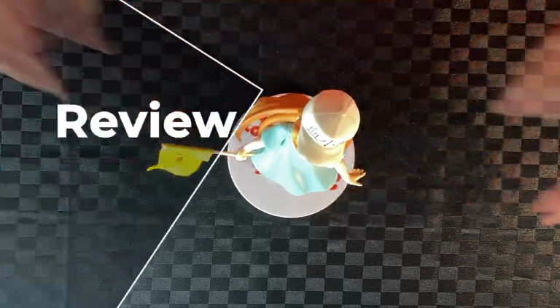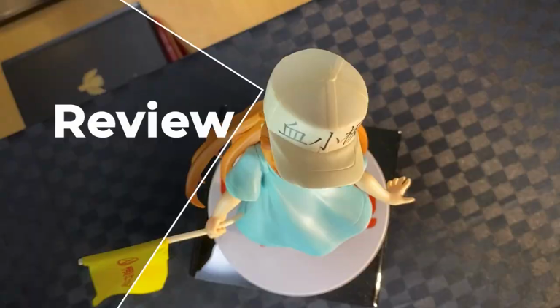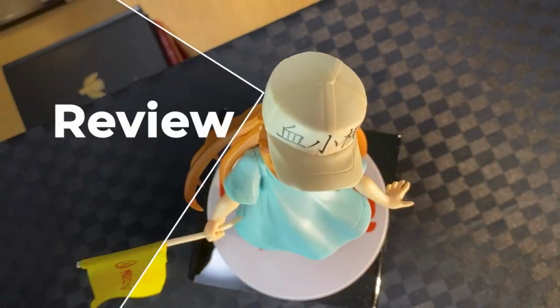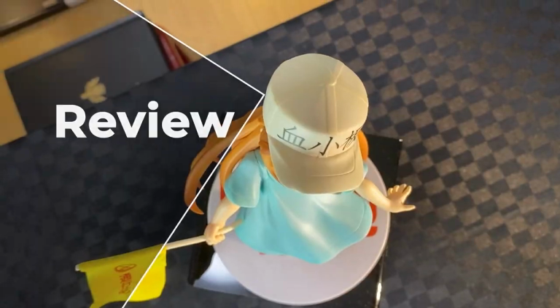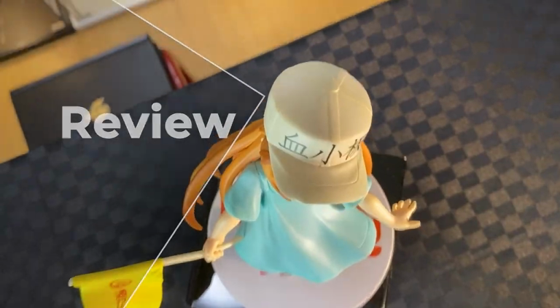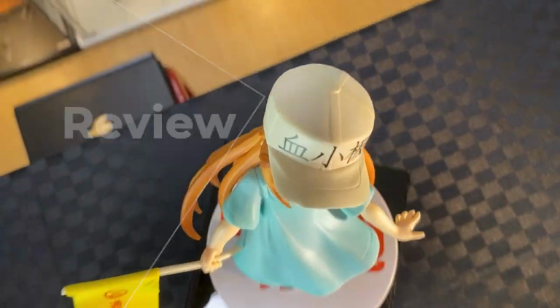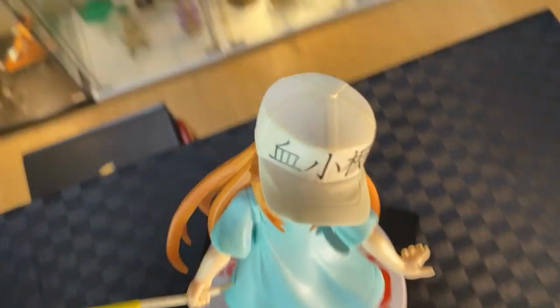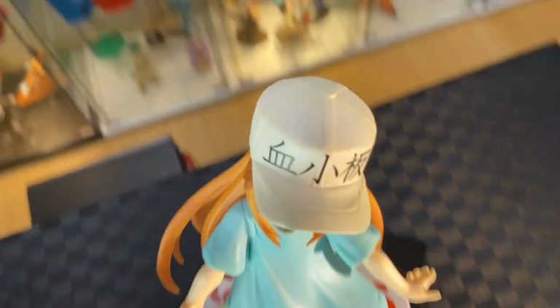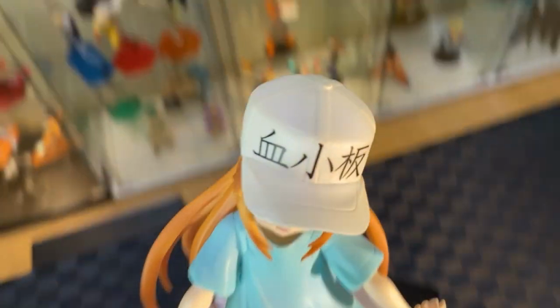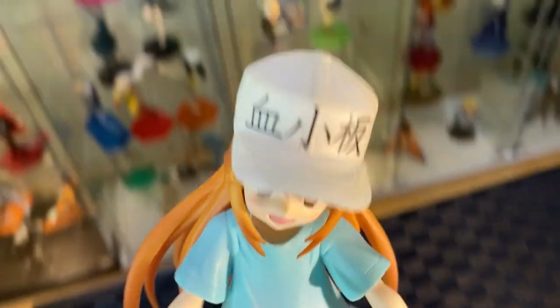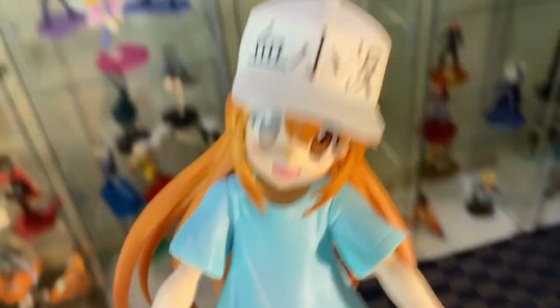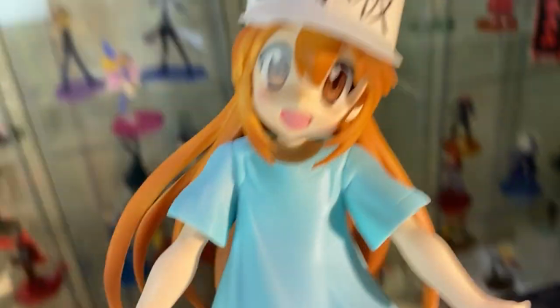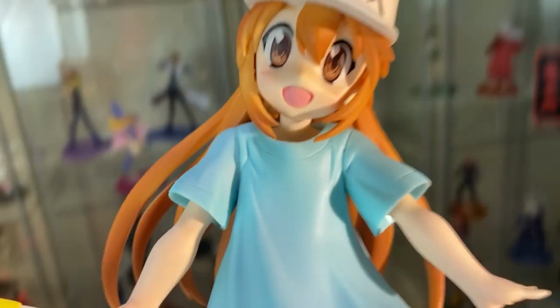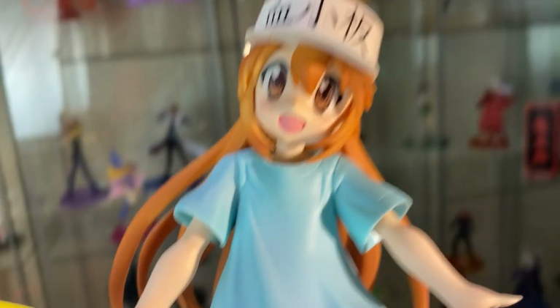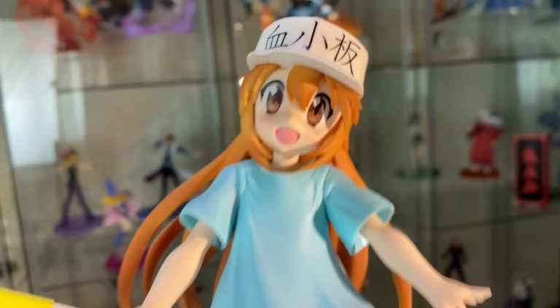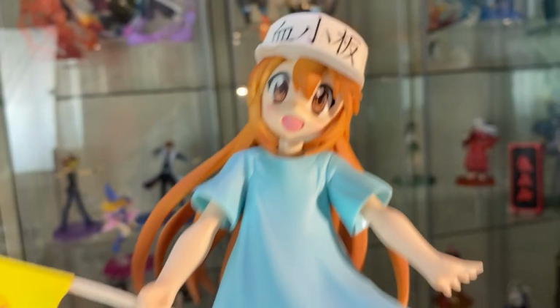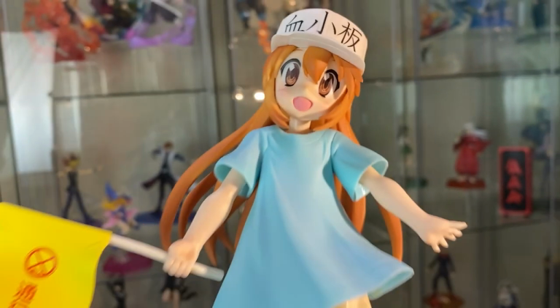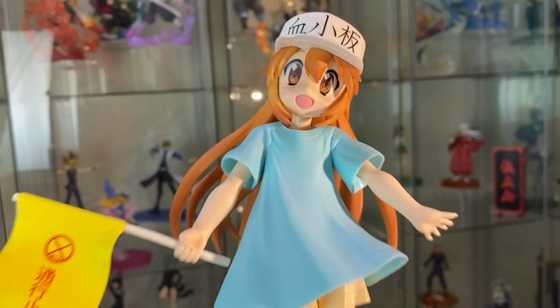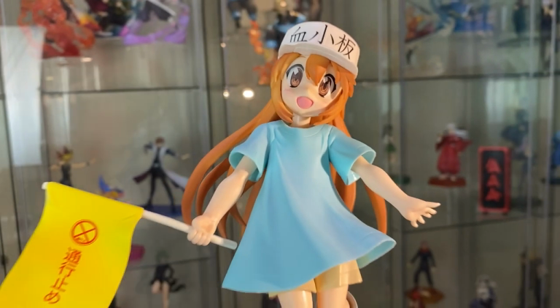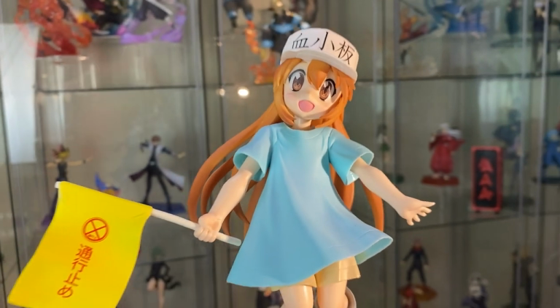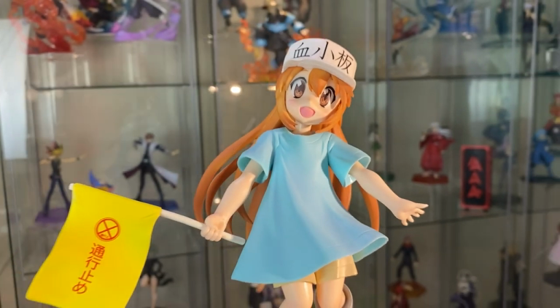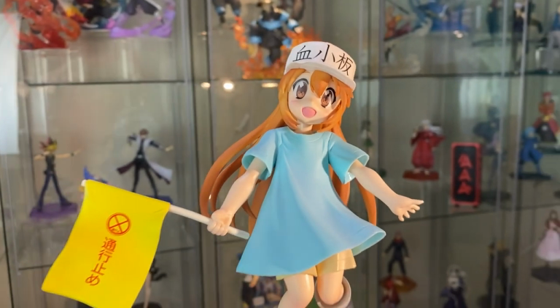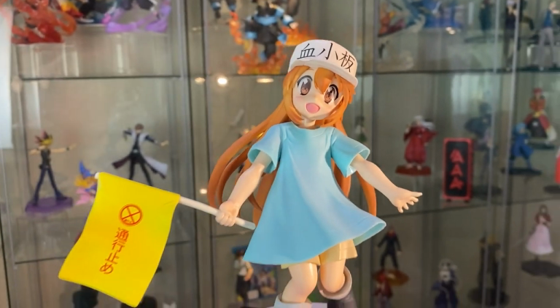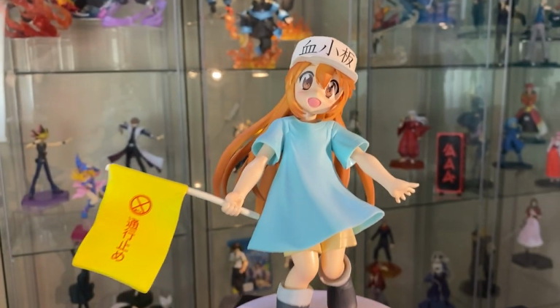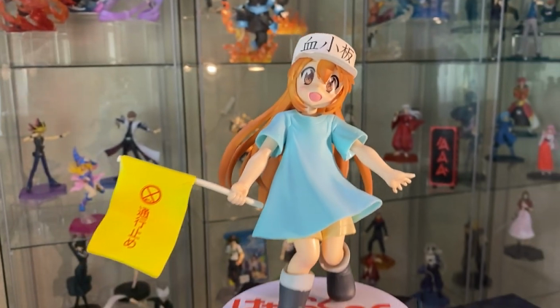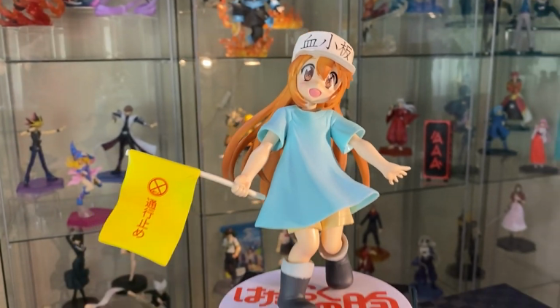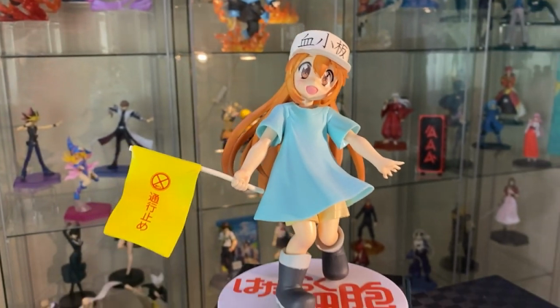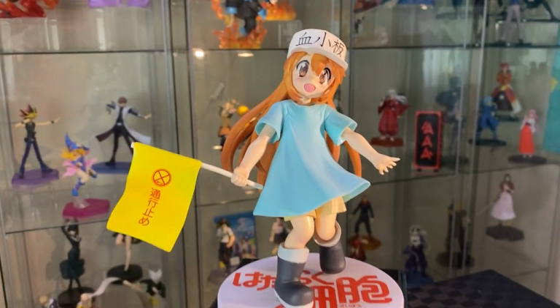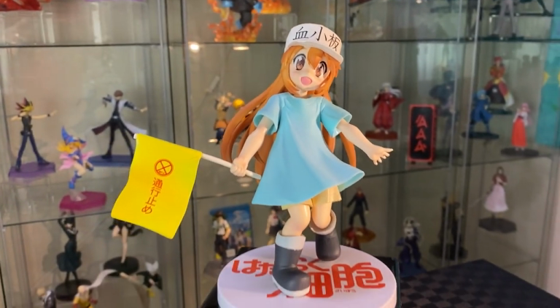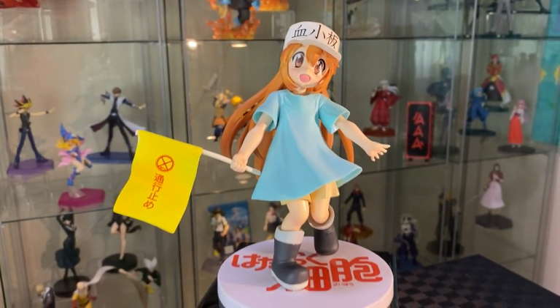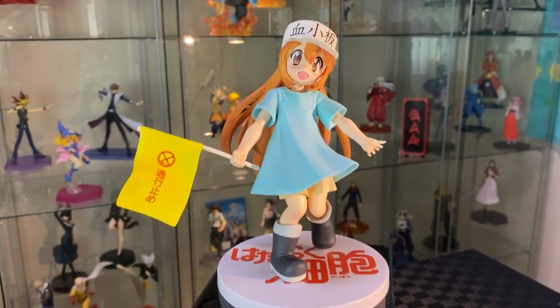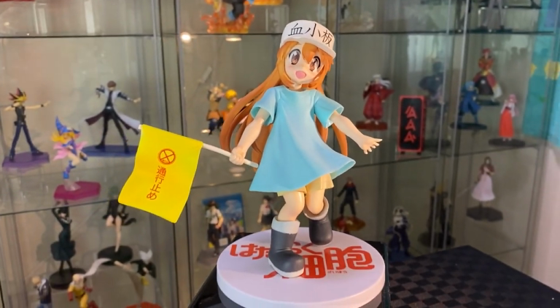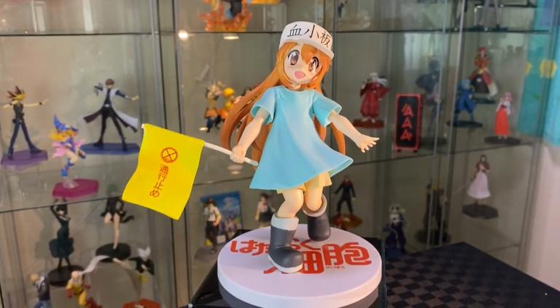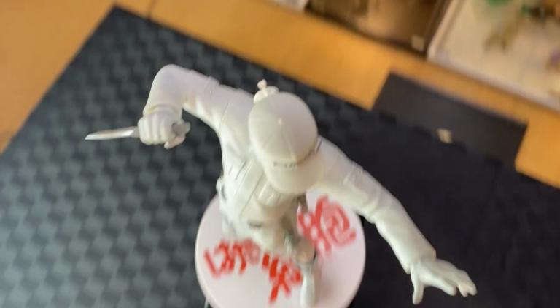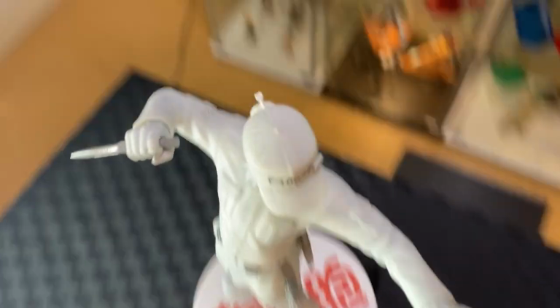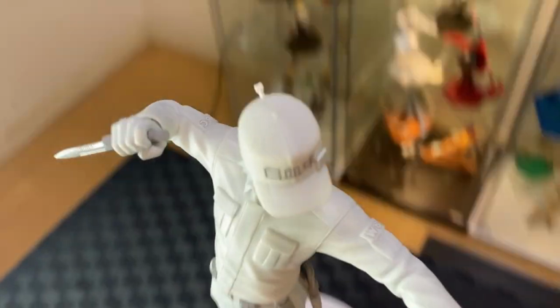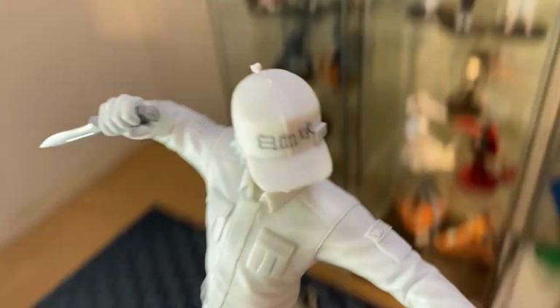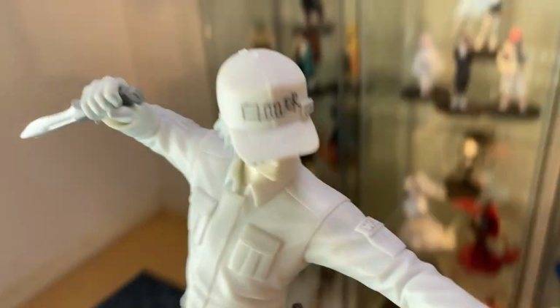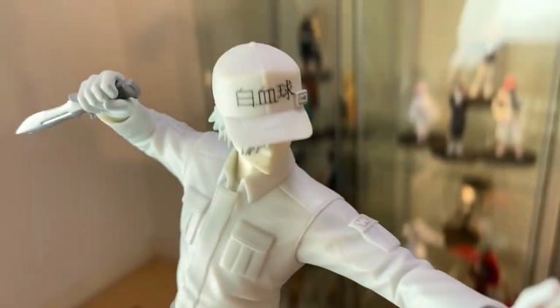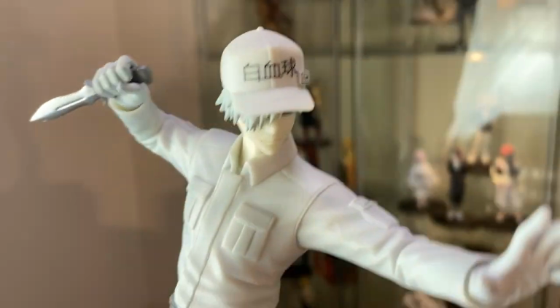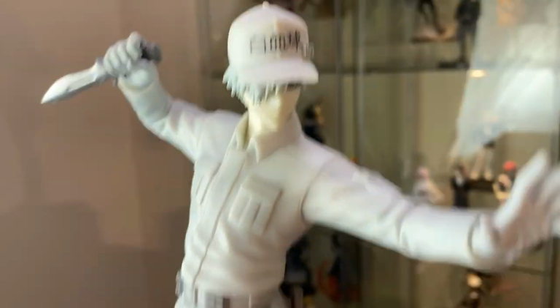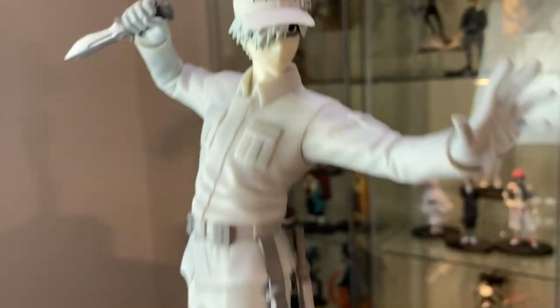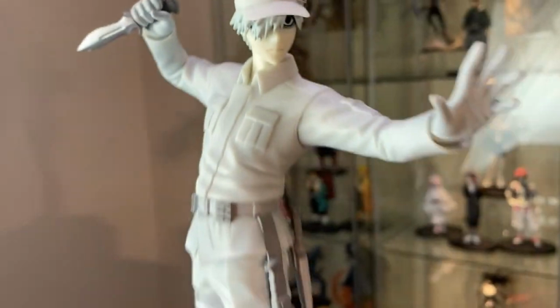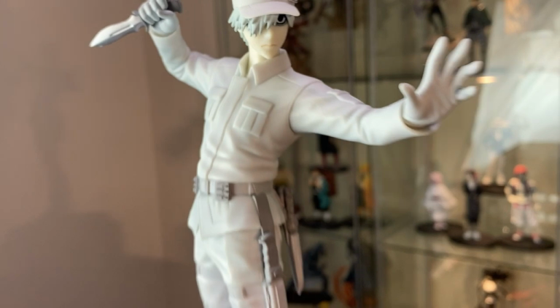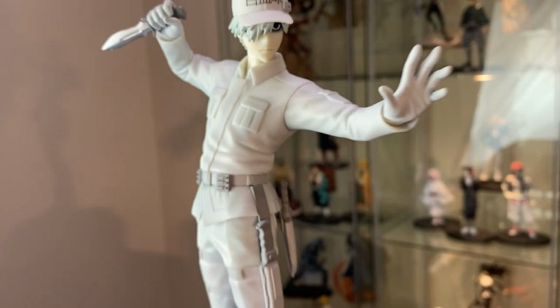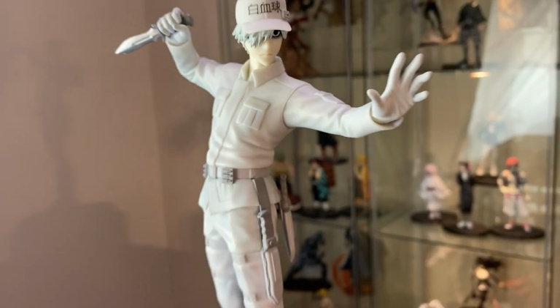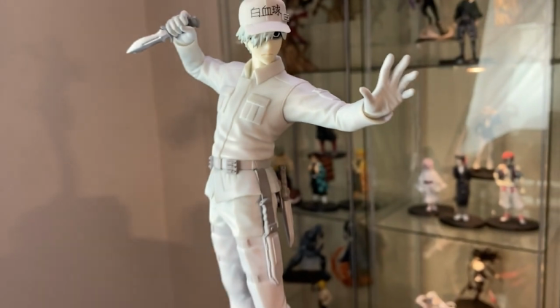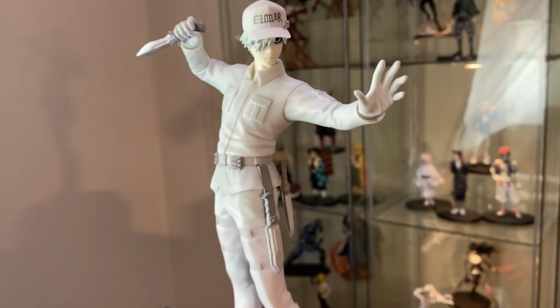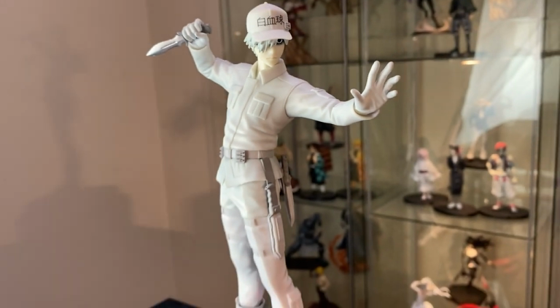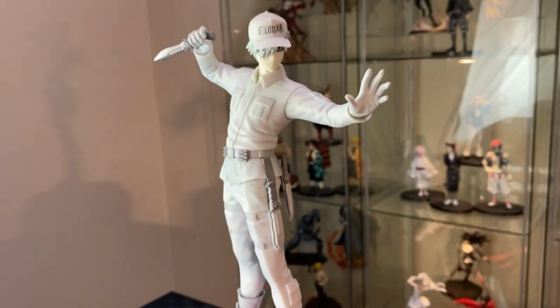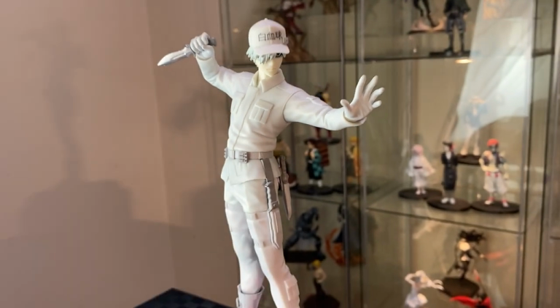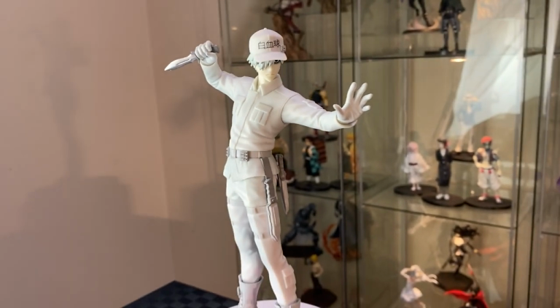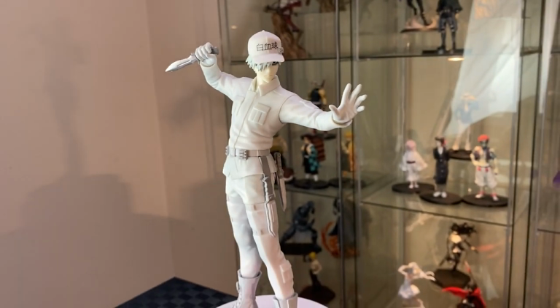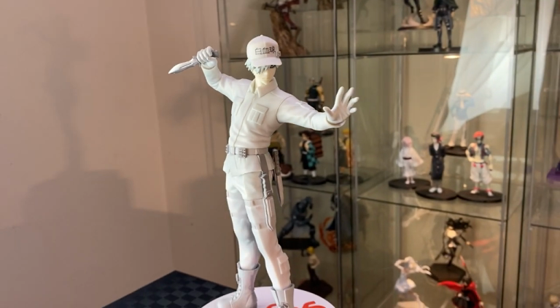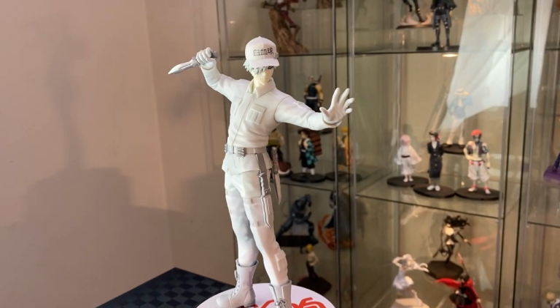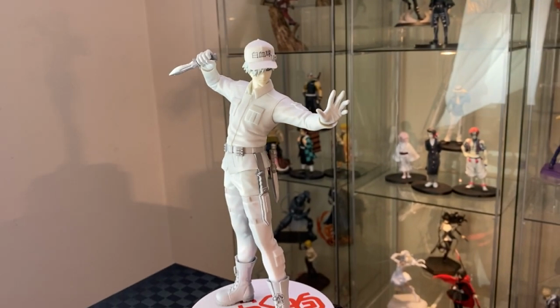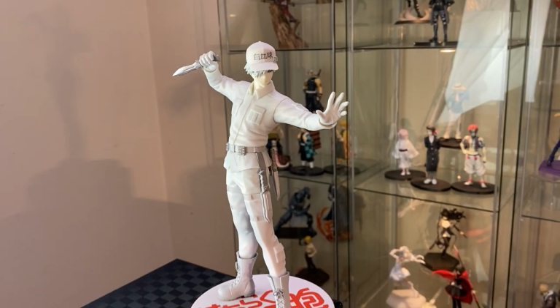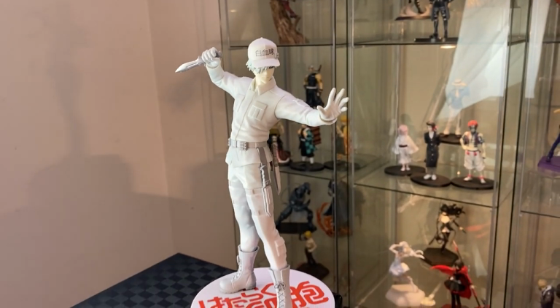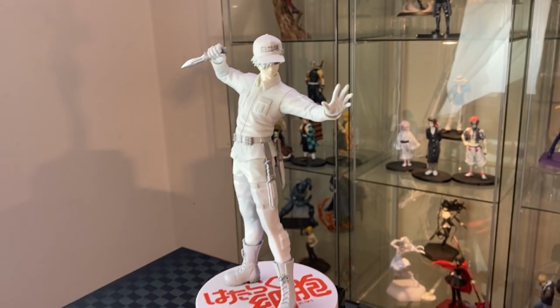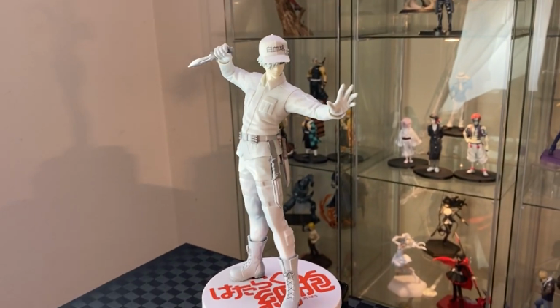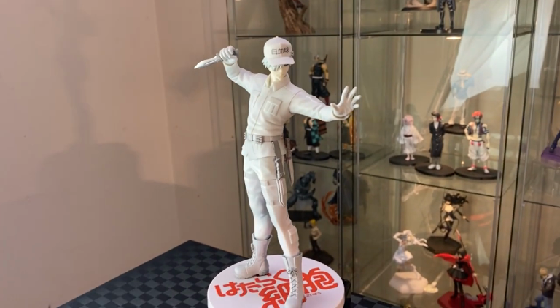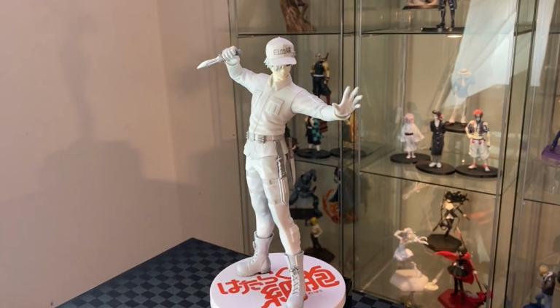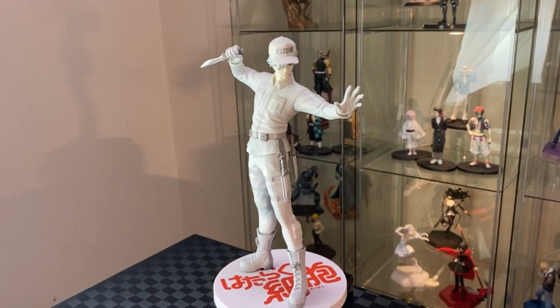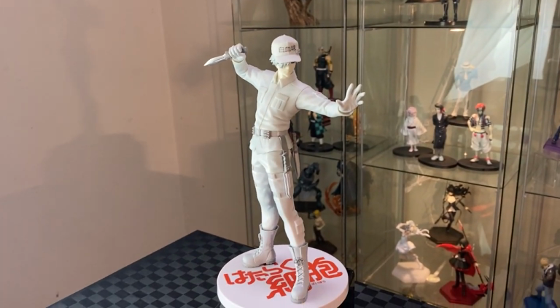Here we have the platelet SPM, looking kind and helpful. And here we have the white blood cell SPM in attack mode.